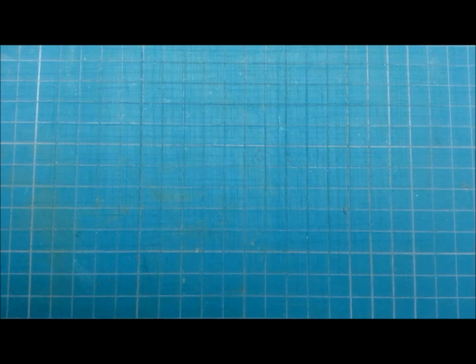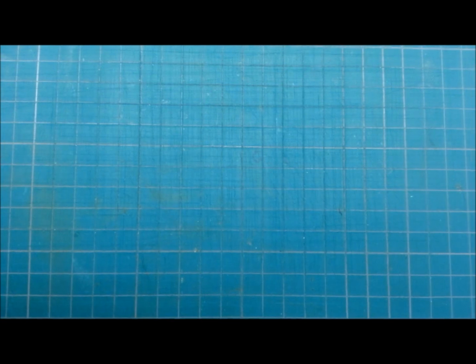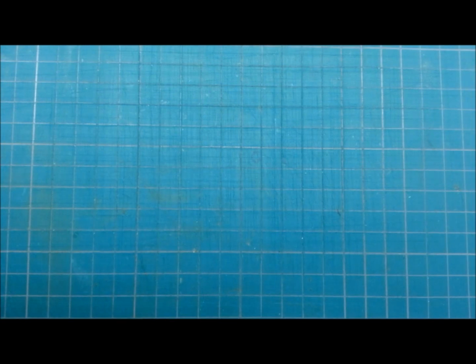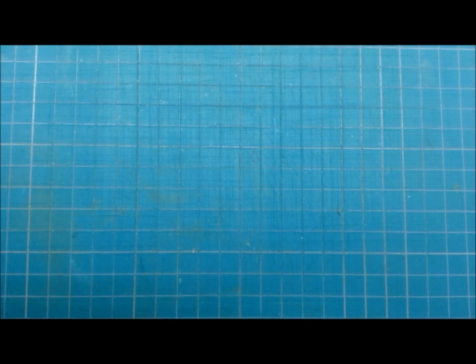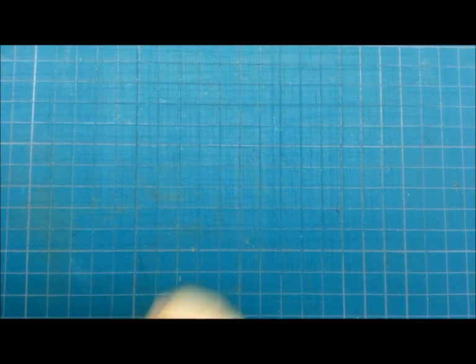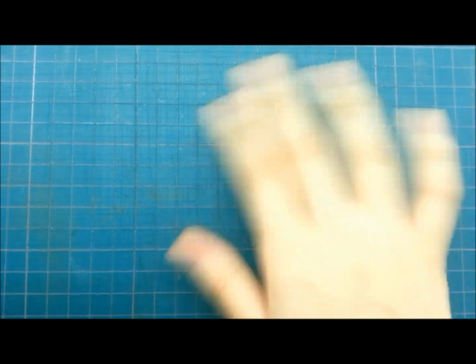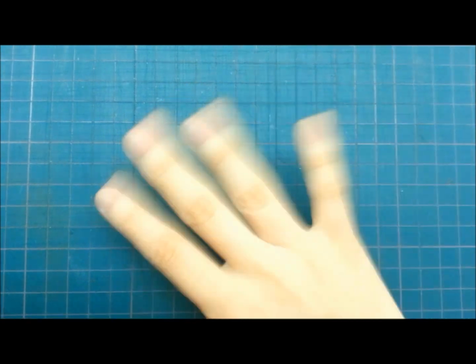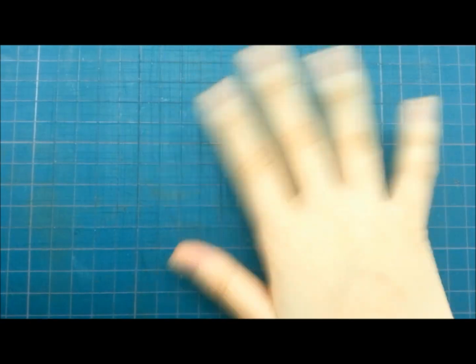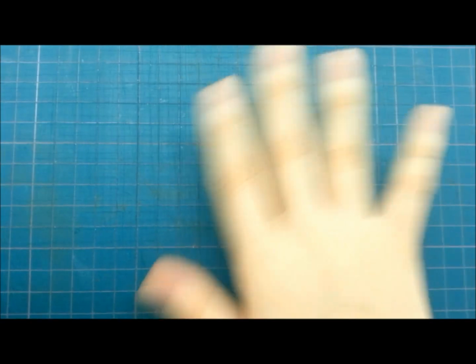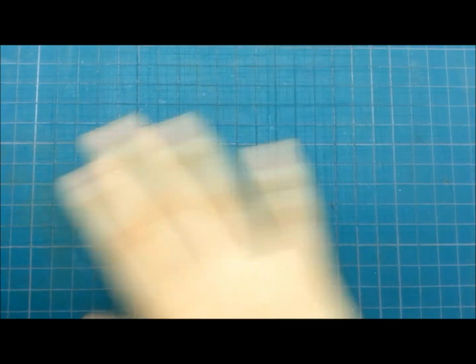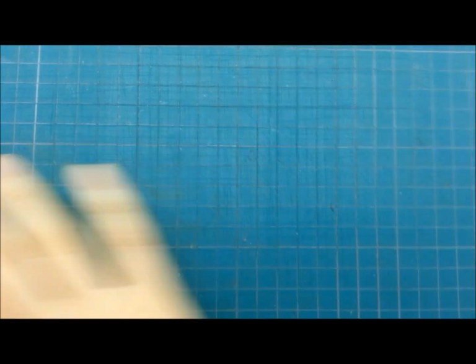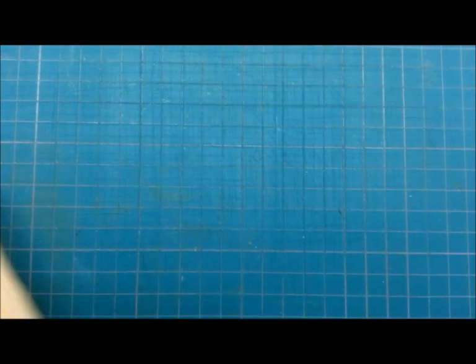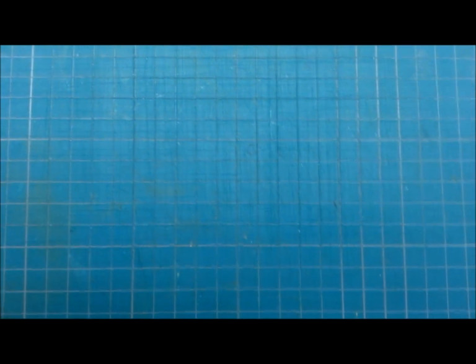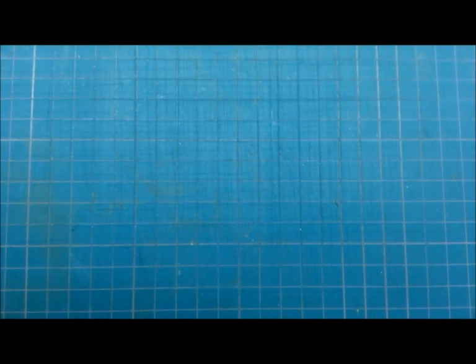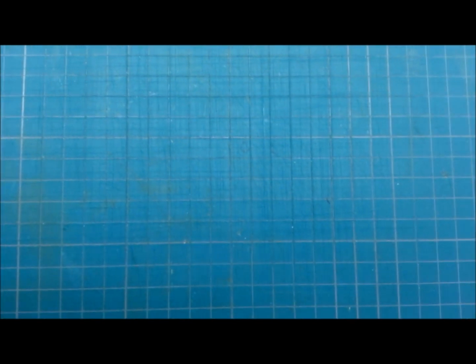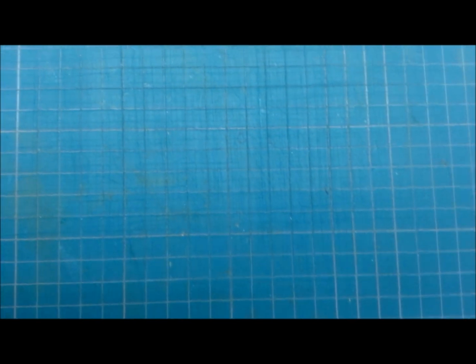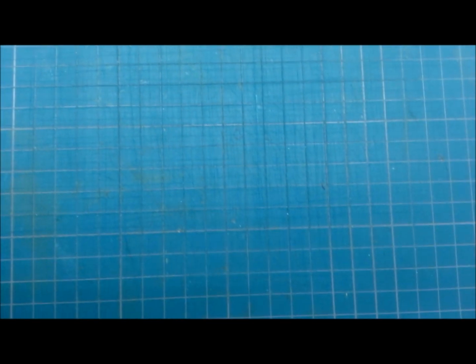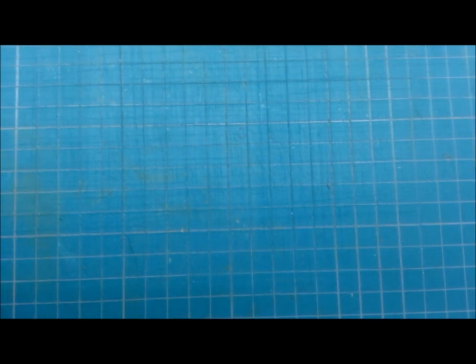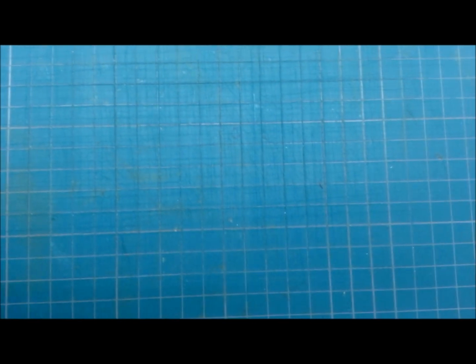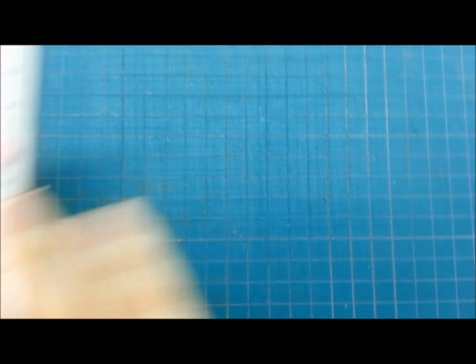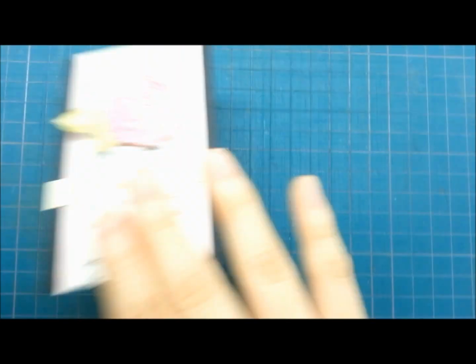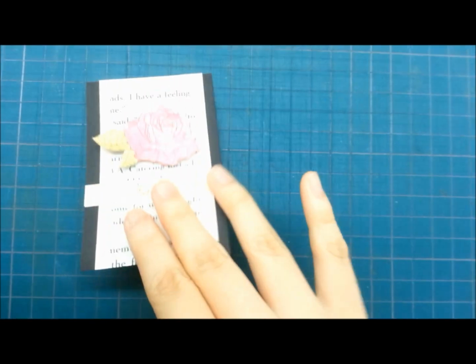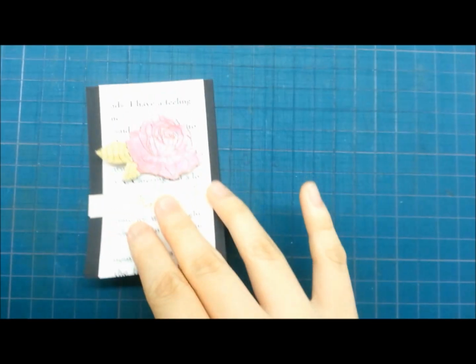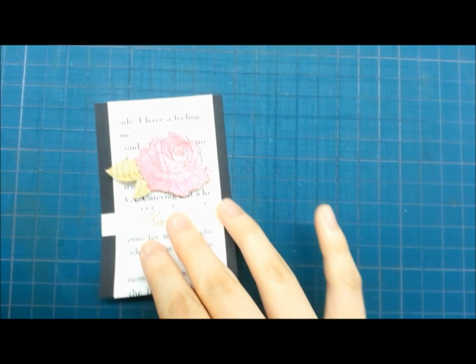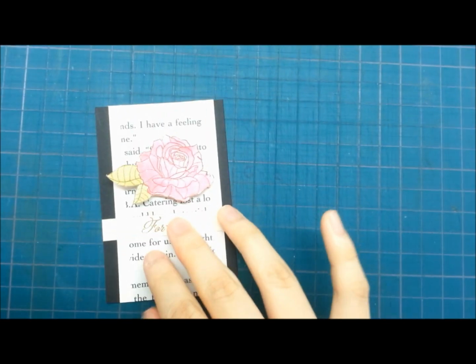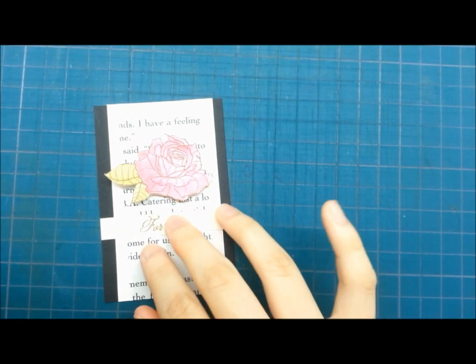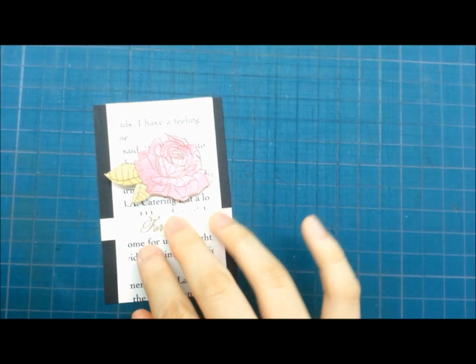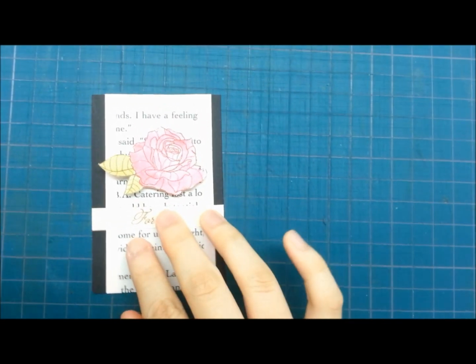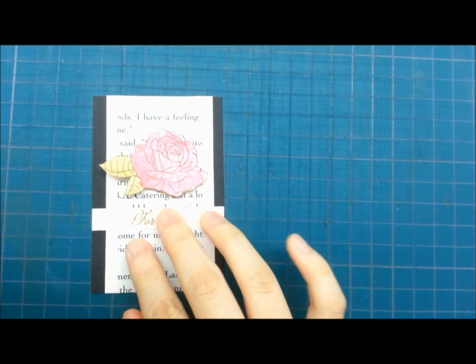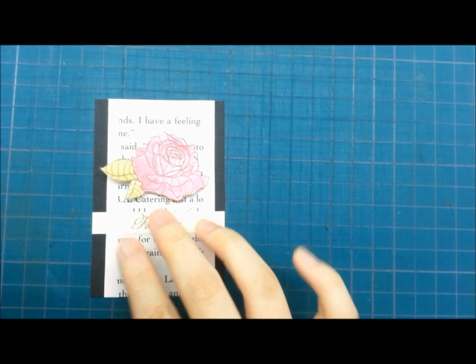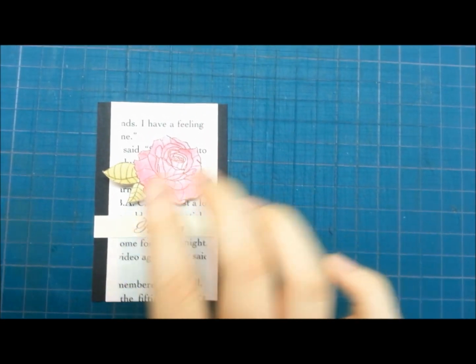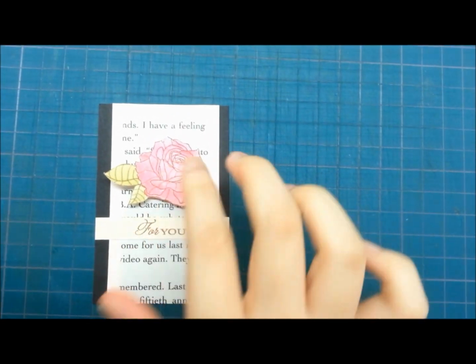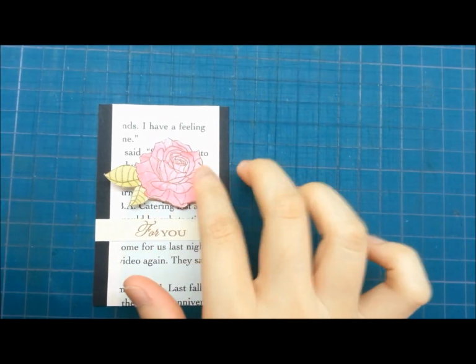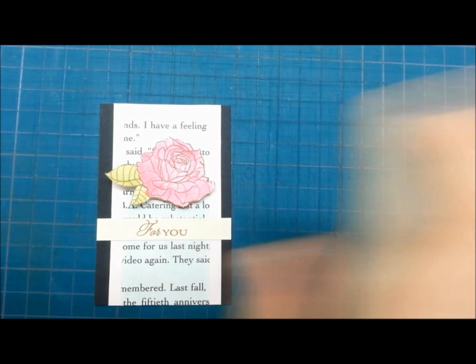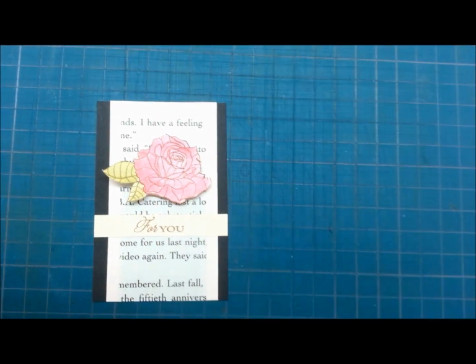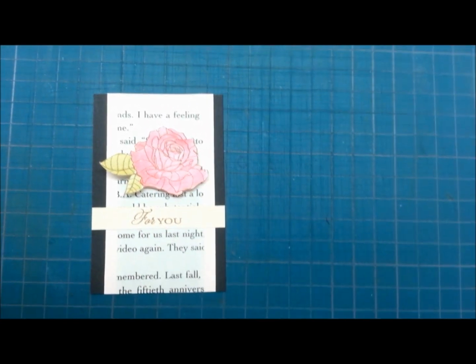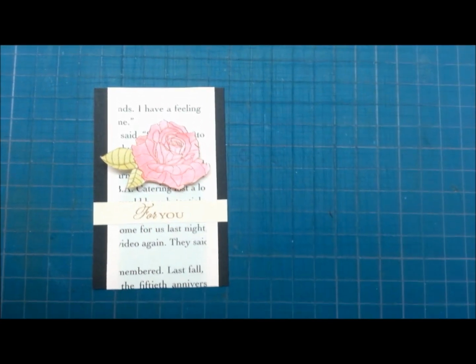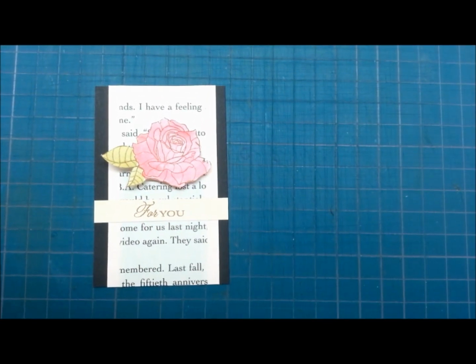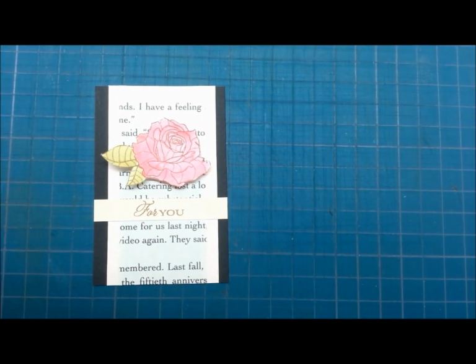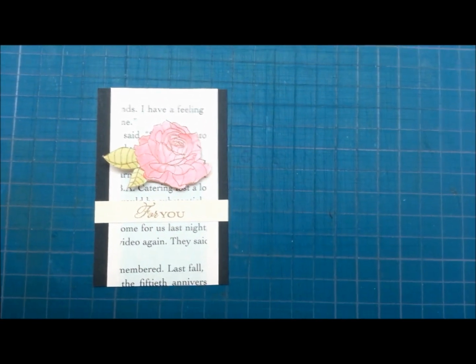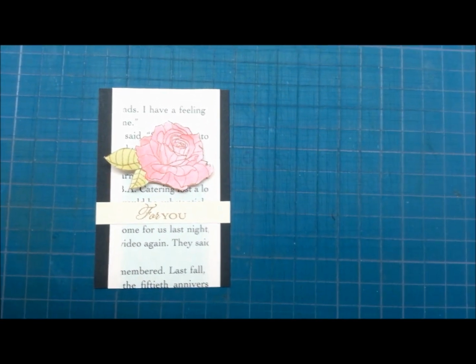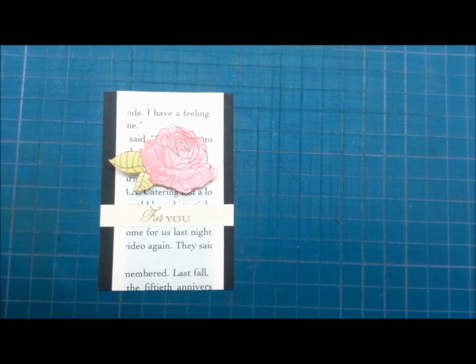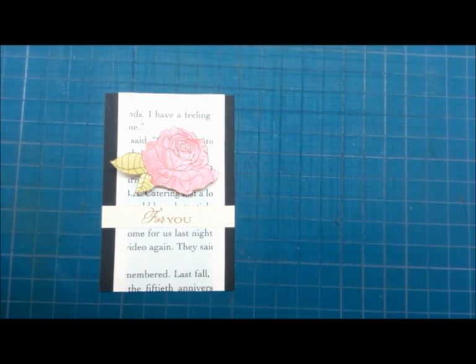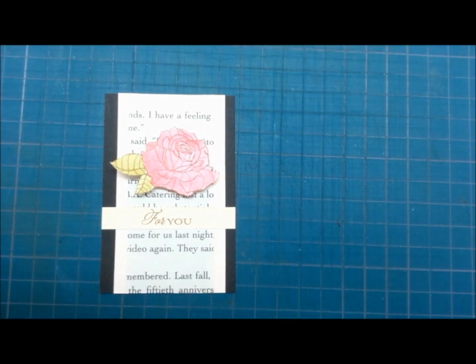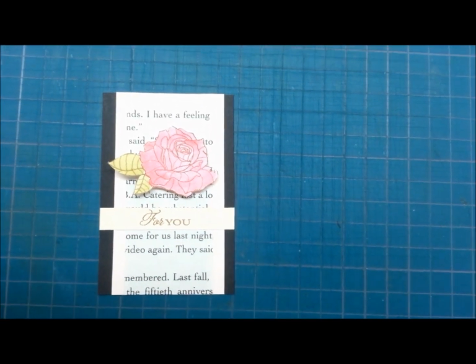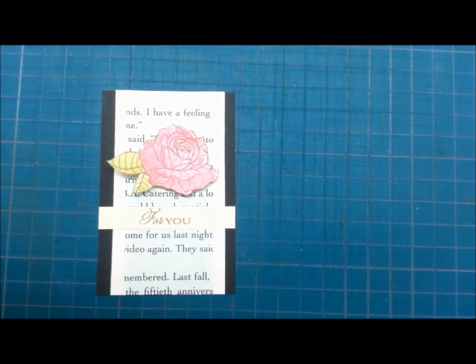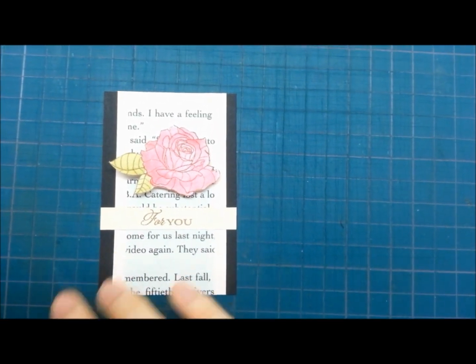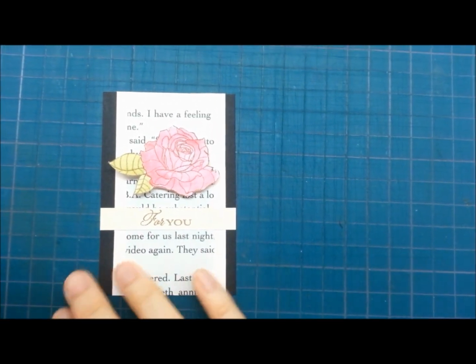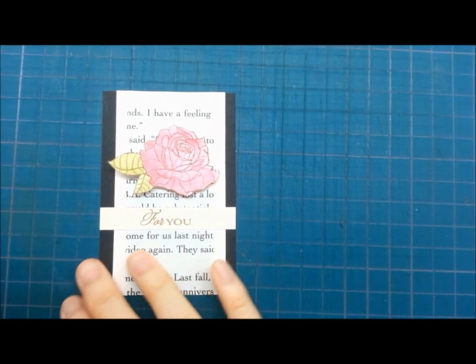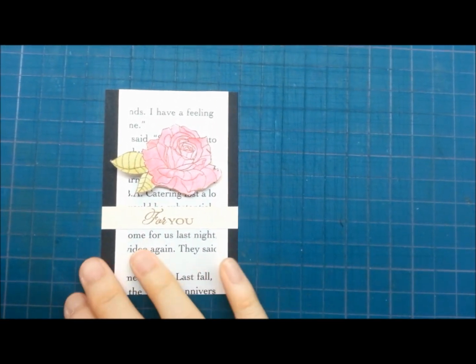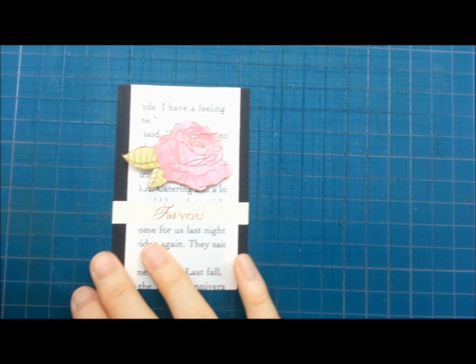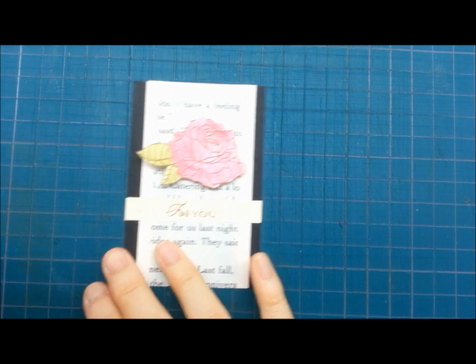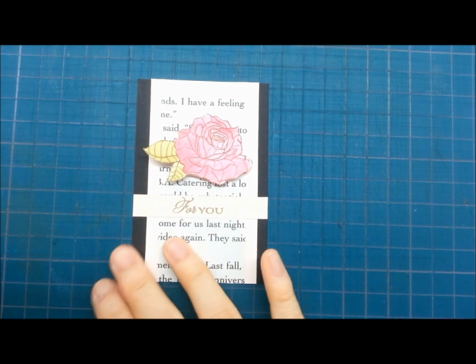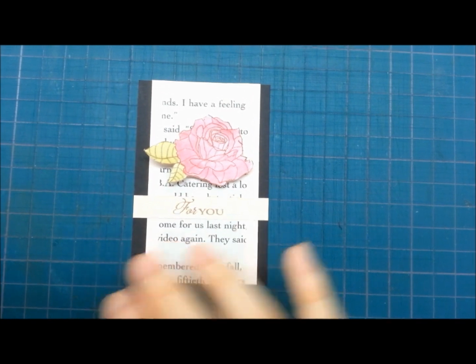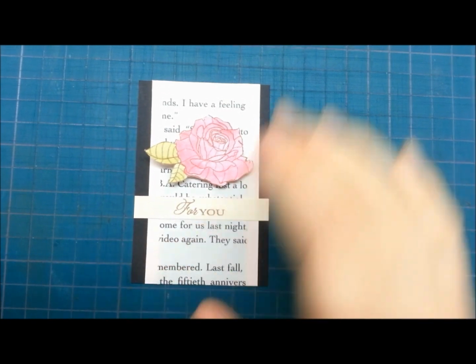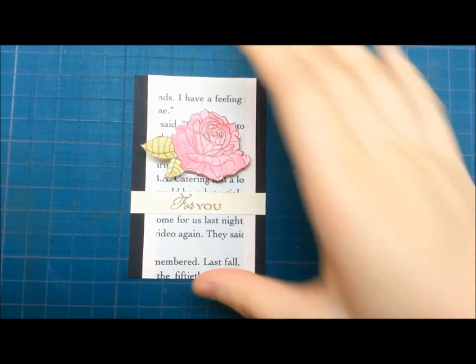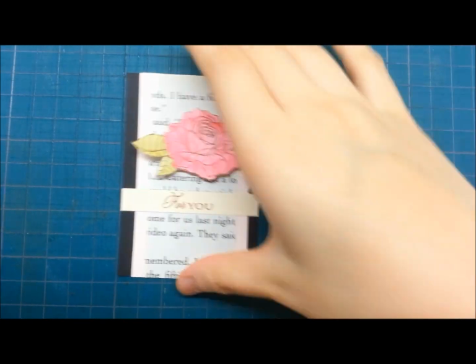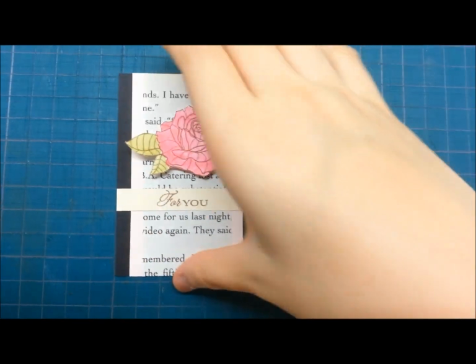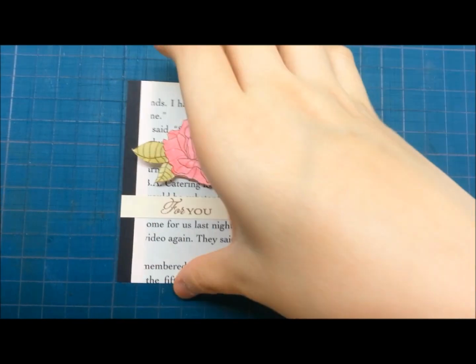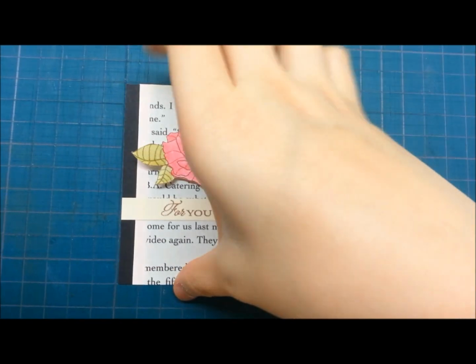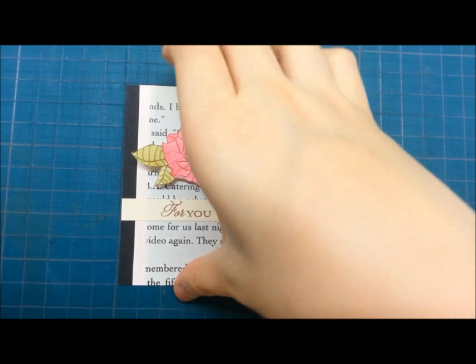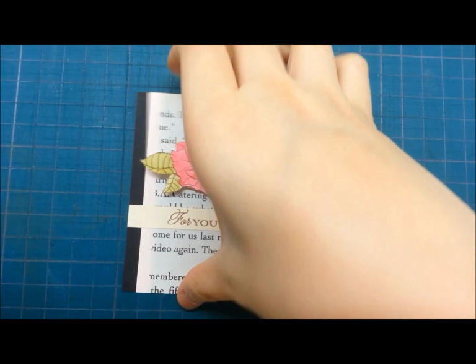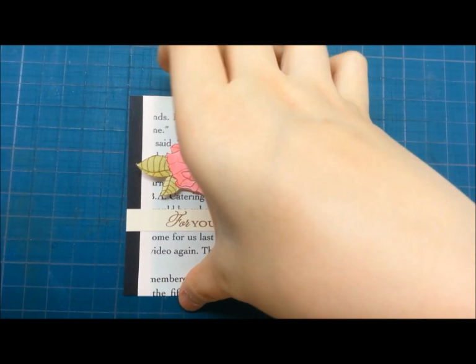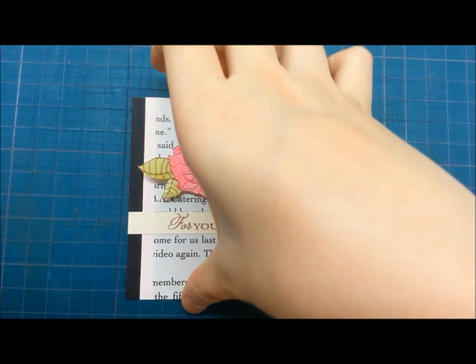Hi guys! Happy Valentine's Day! Today I will be showing you how to make this sweet gift tag or mini card.